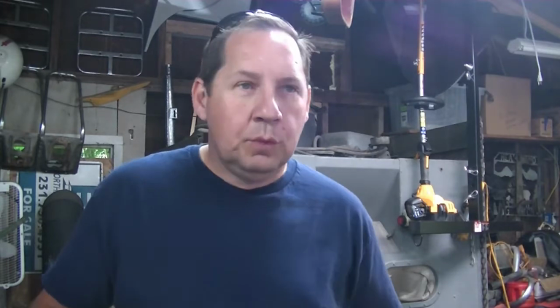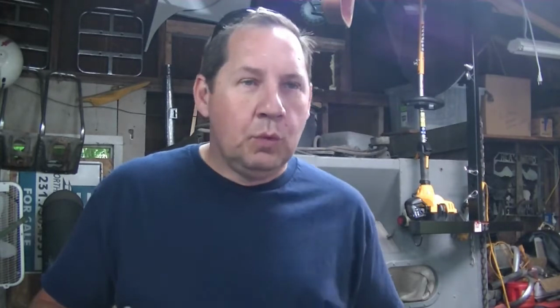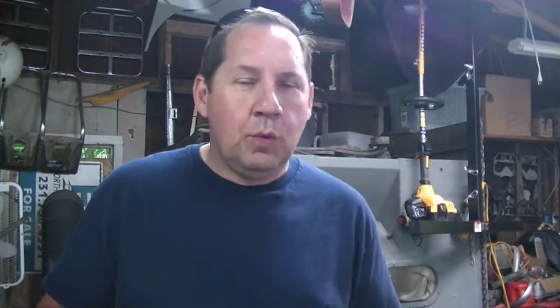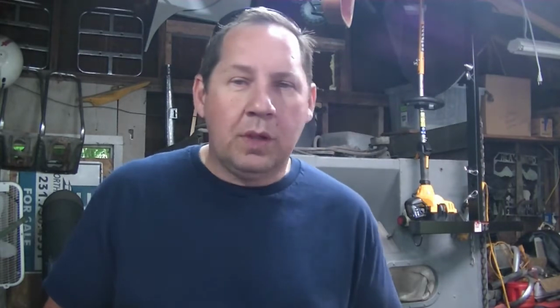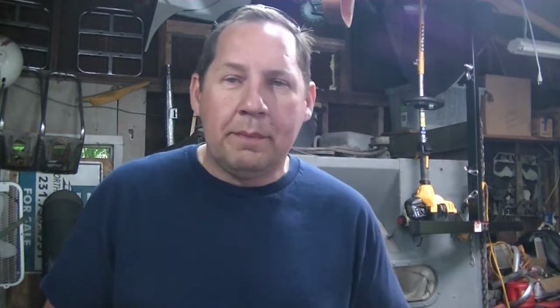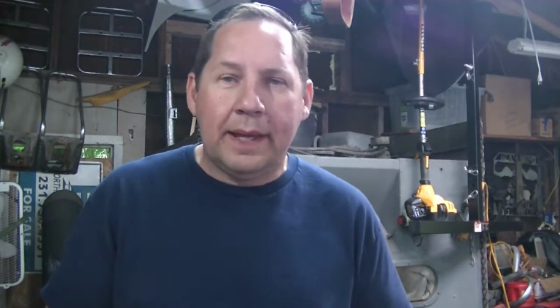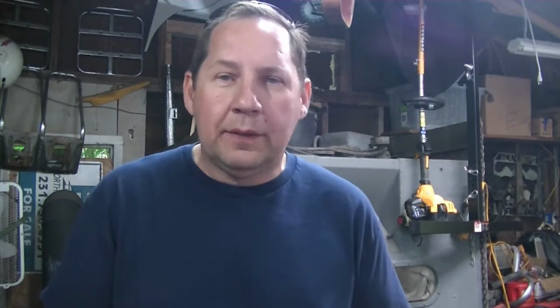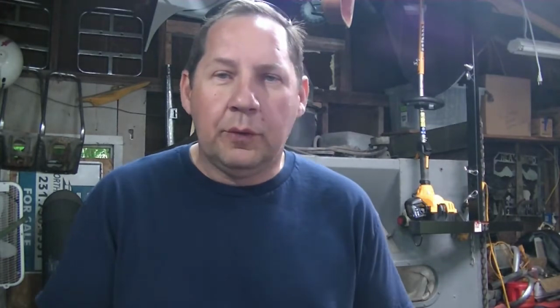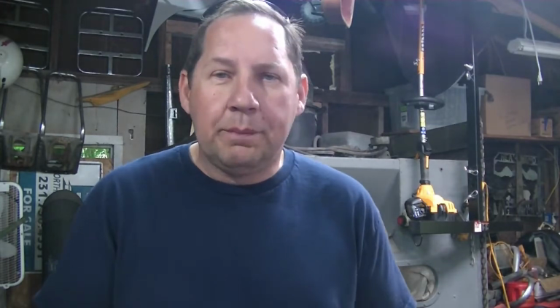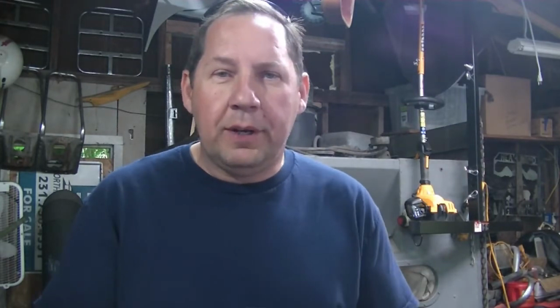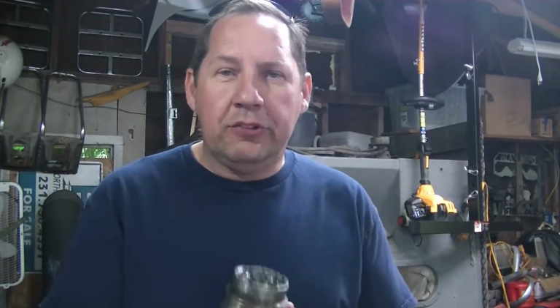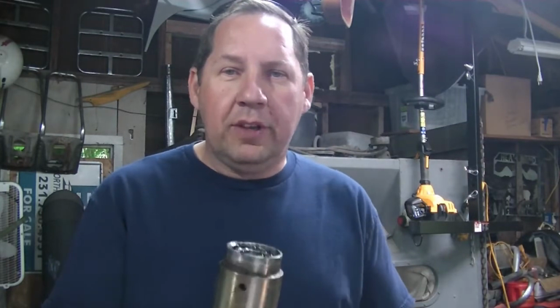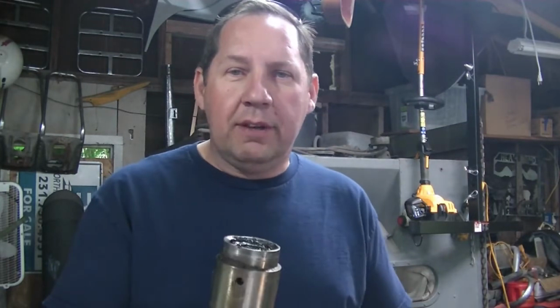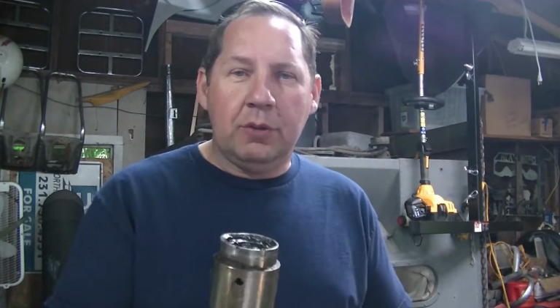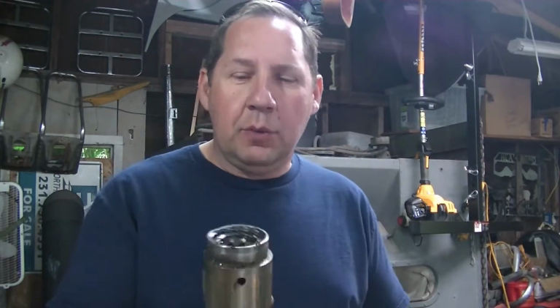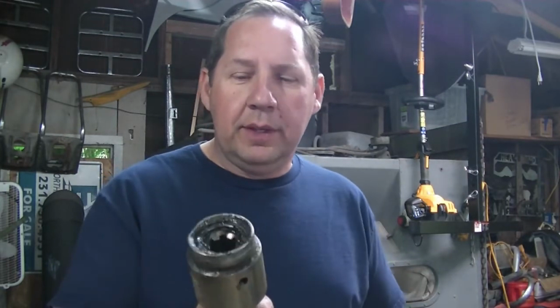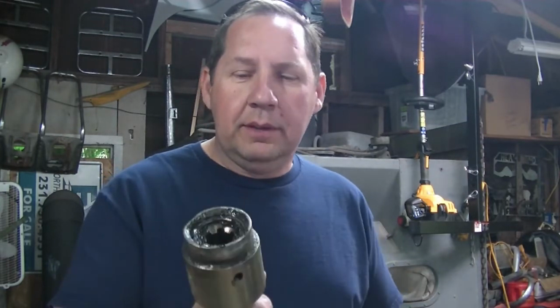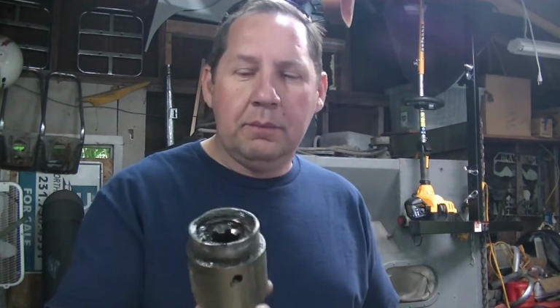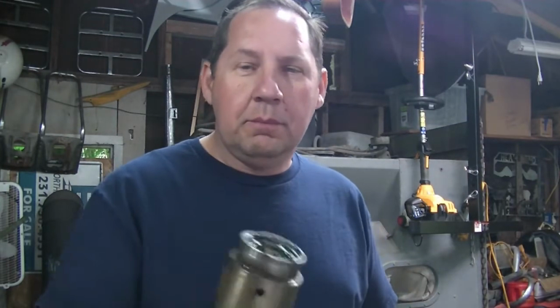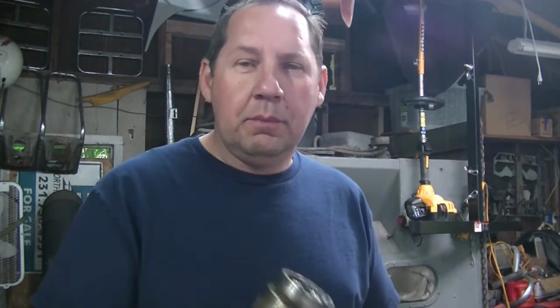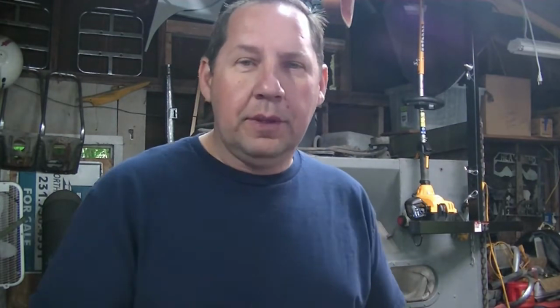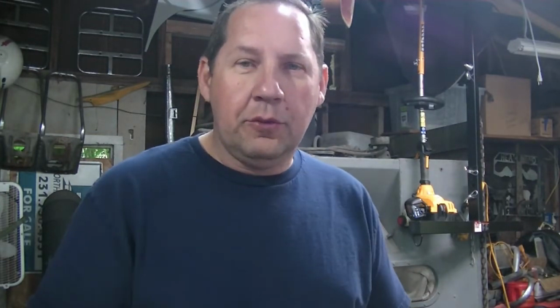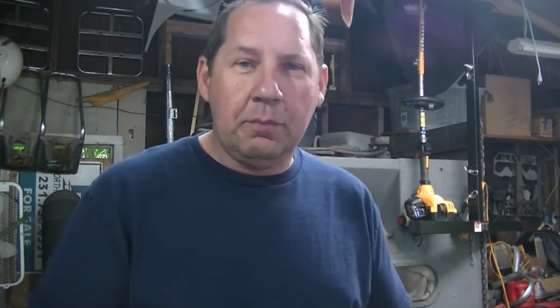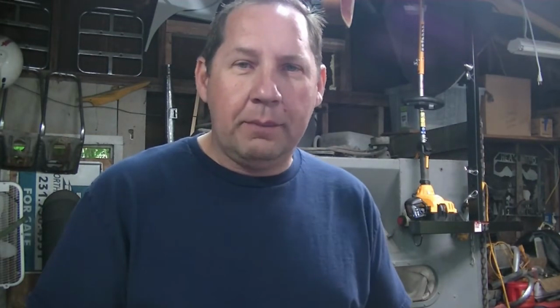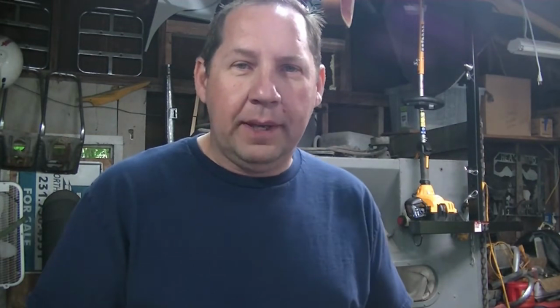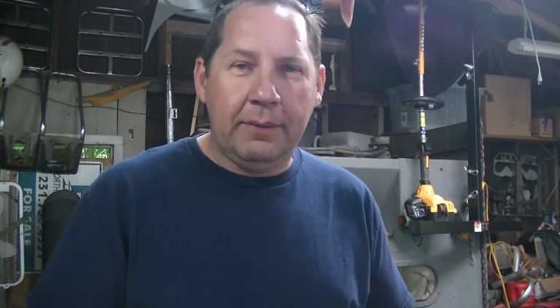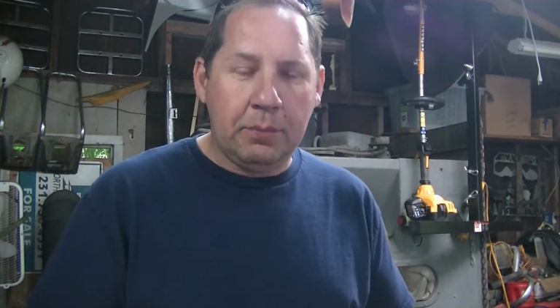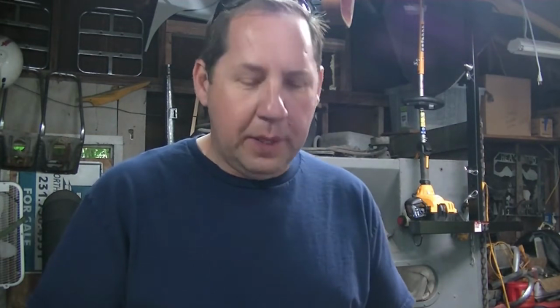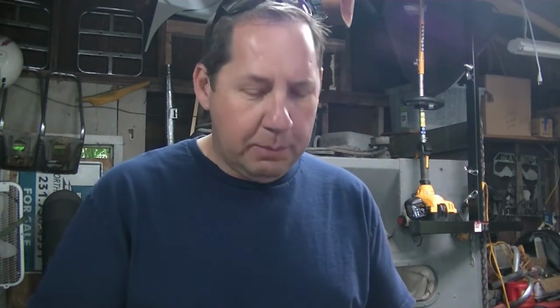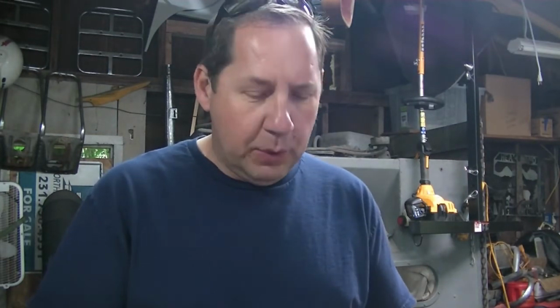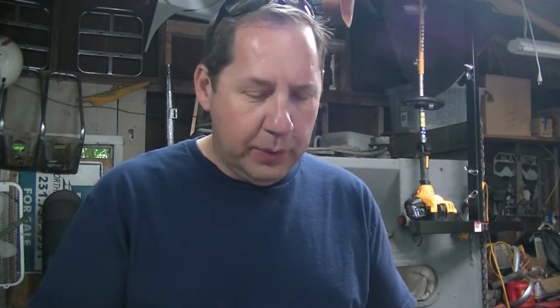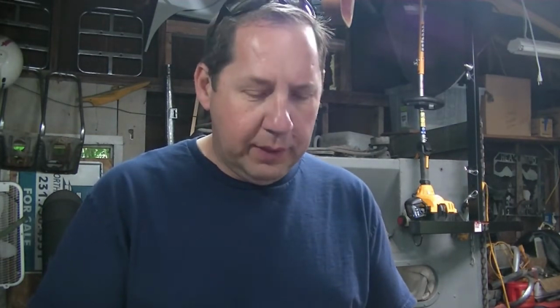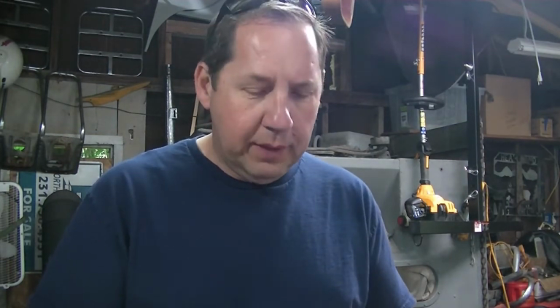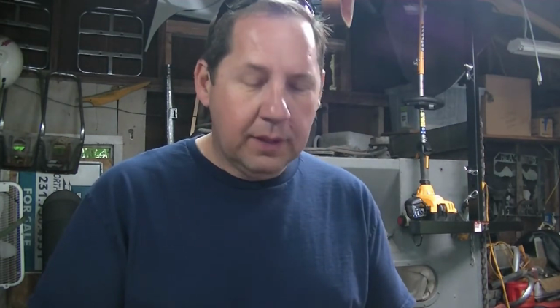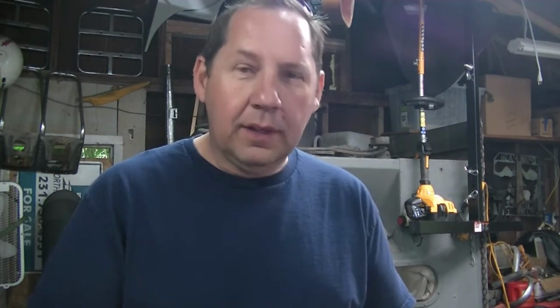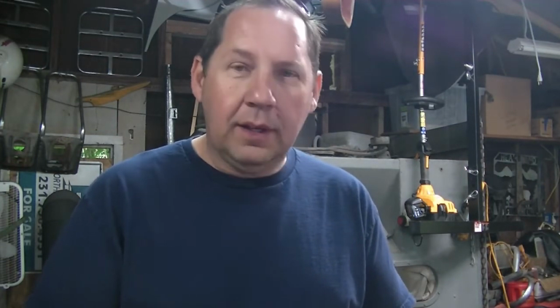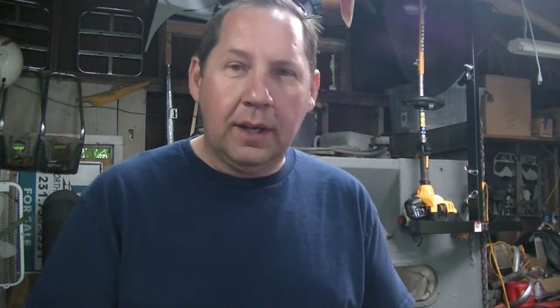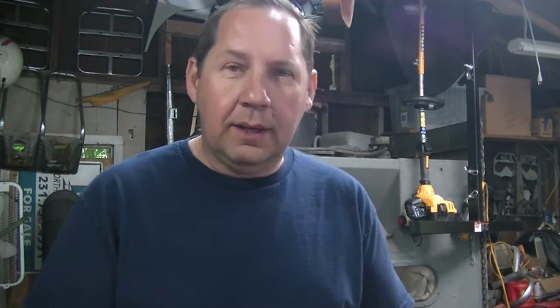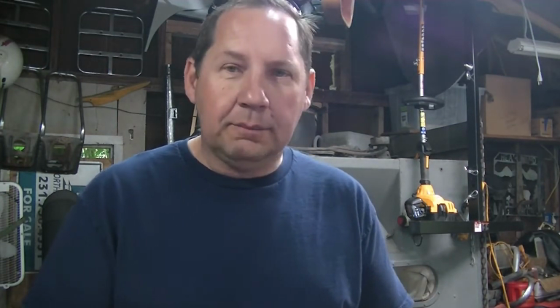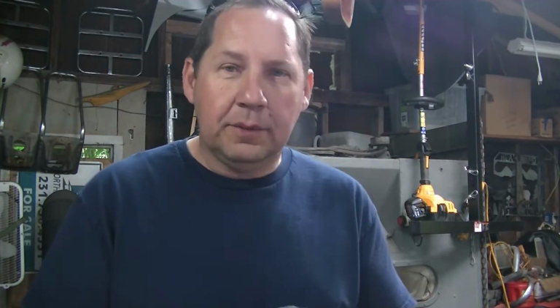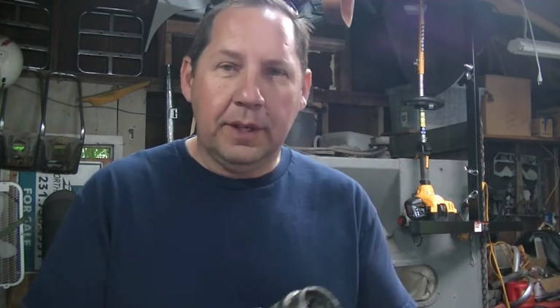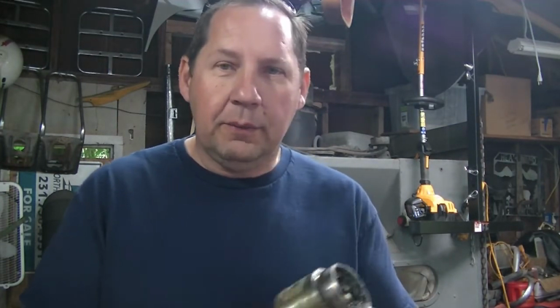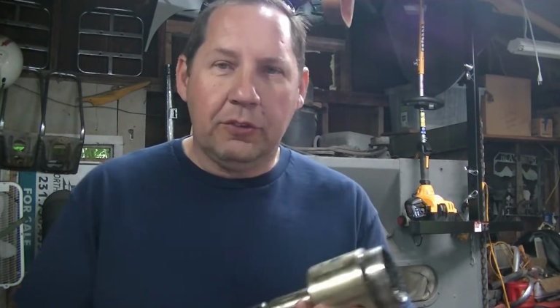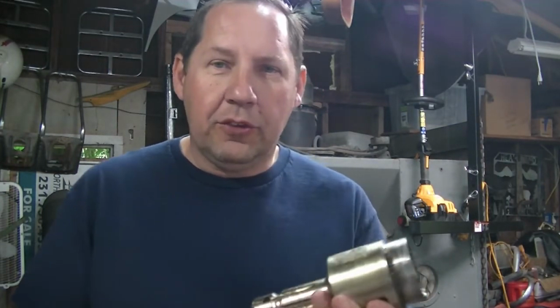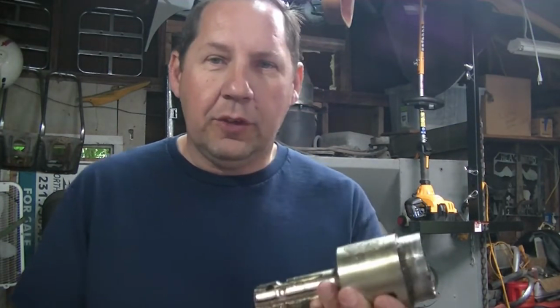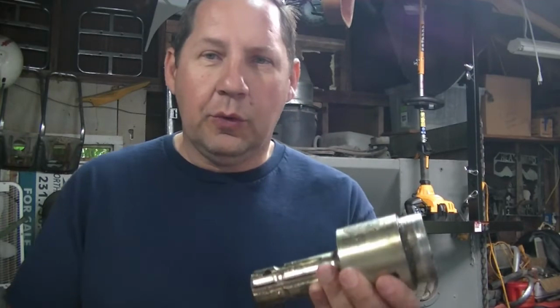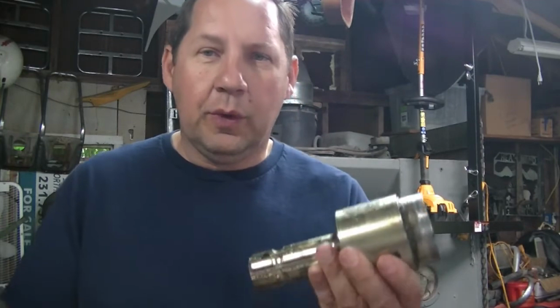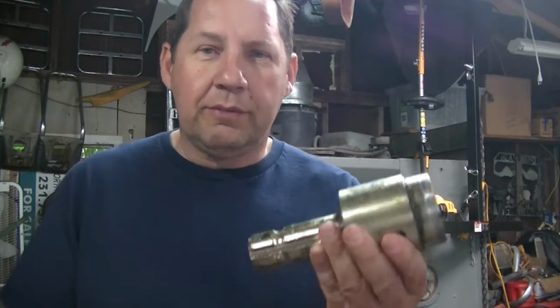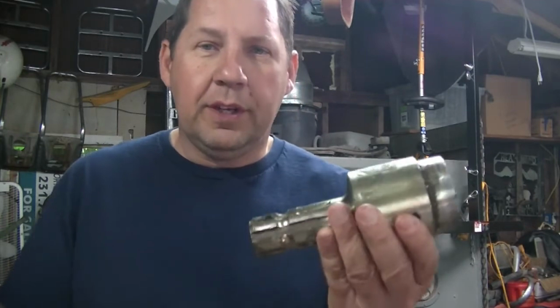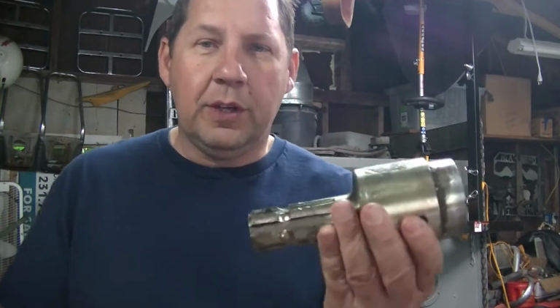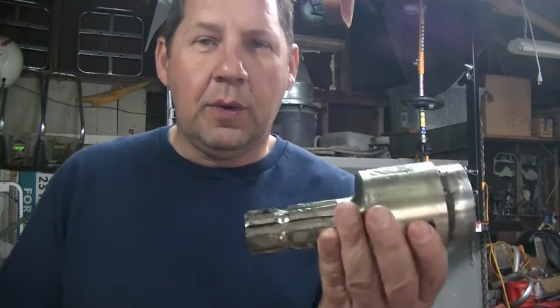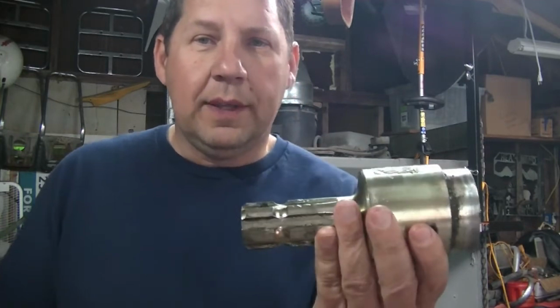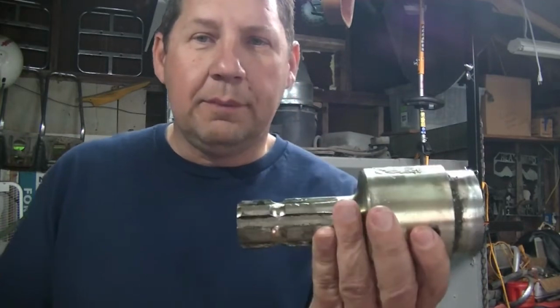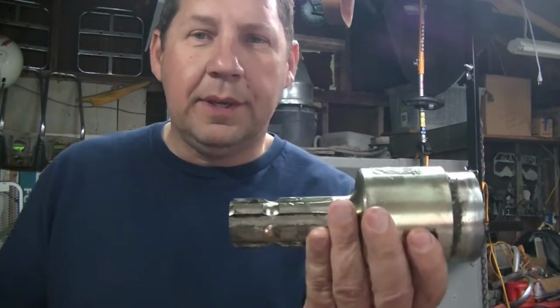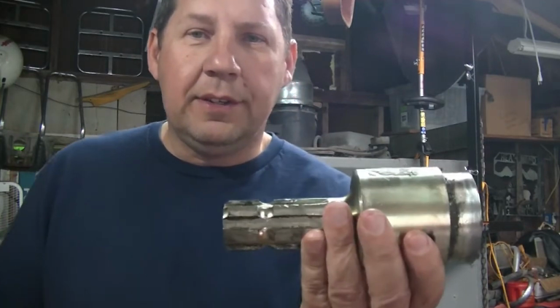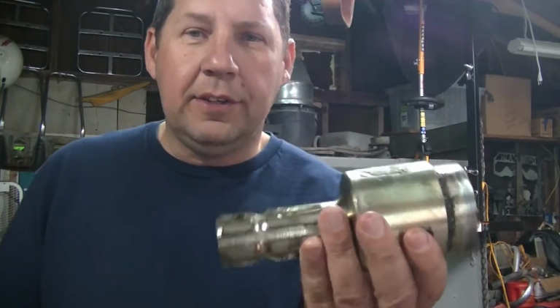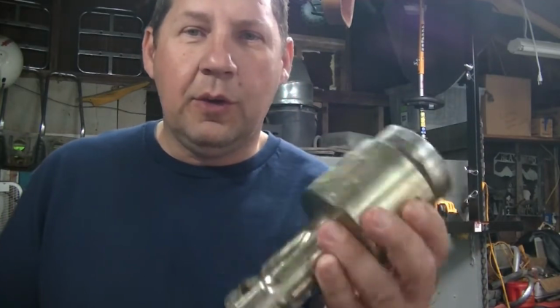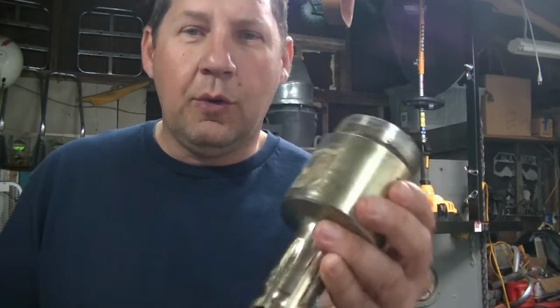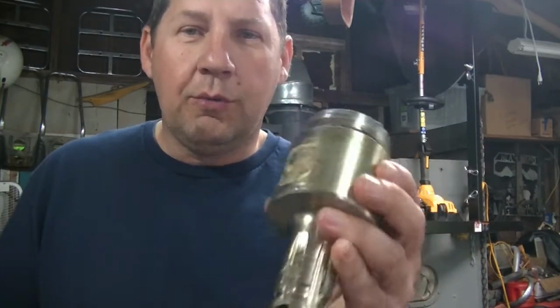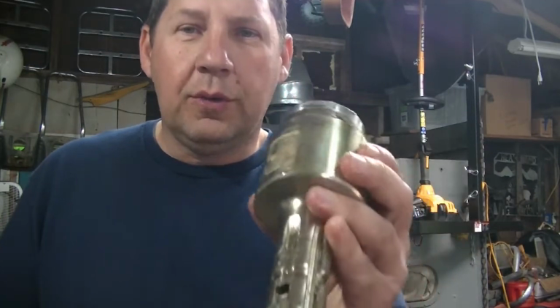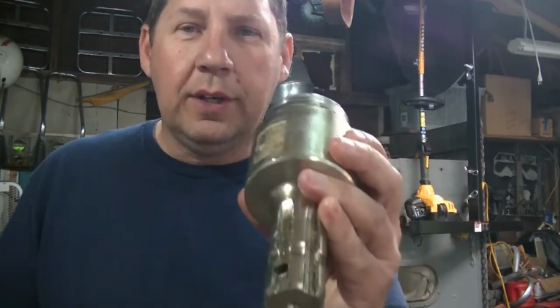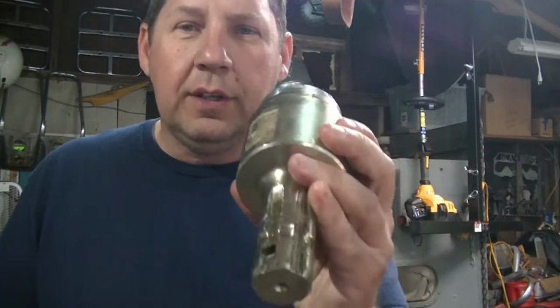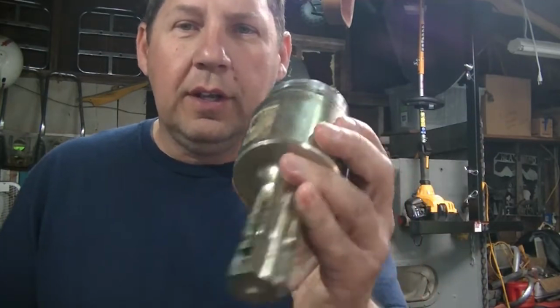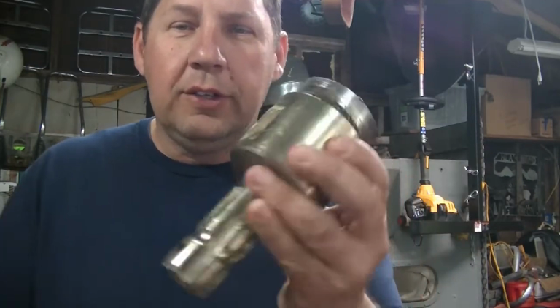Welcome back to the Repair Shed, everyone. My name is Mike Bowen. Today we're just going to do a quick video on the PTO overrun clutch.